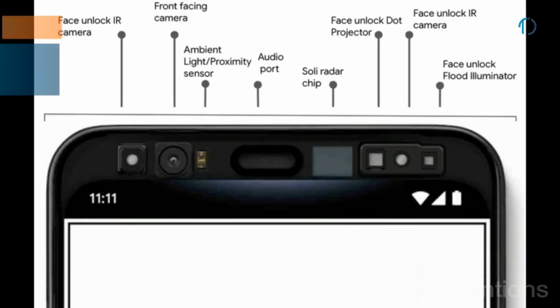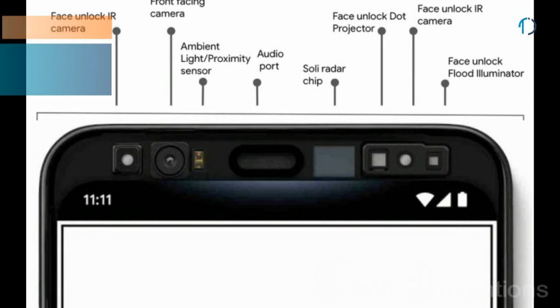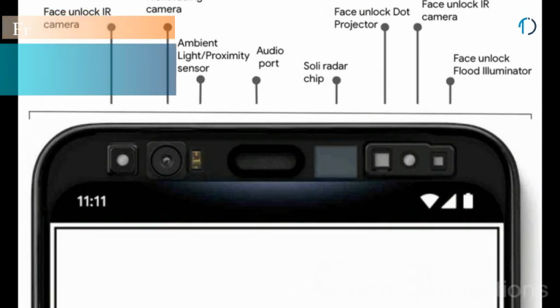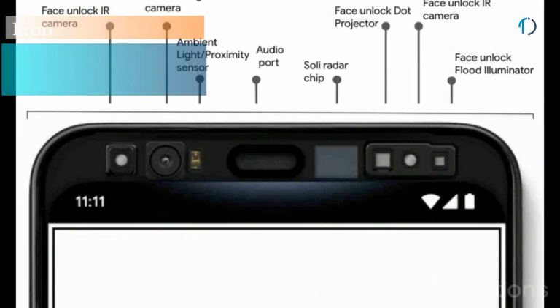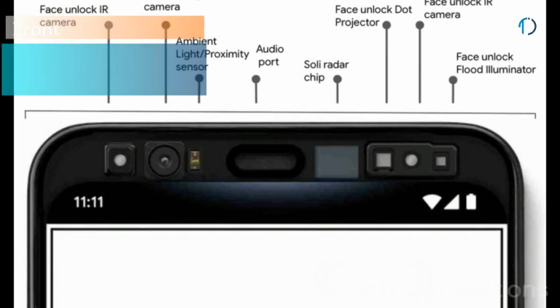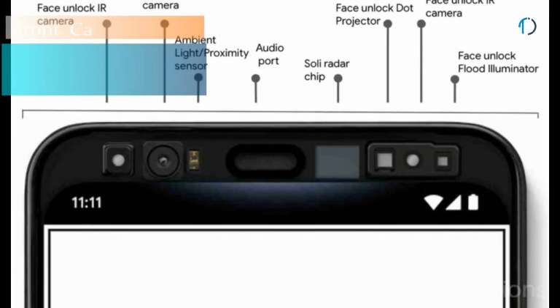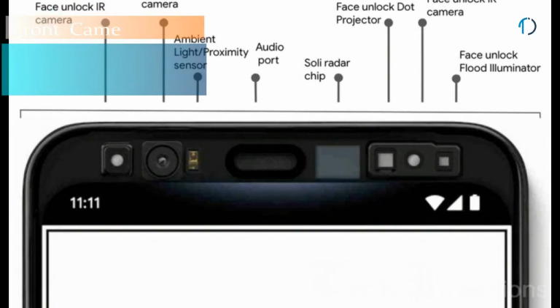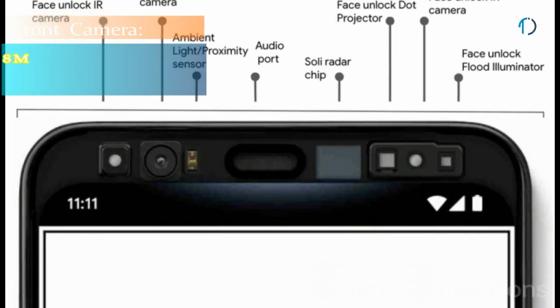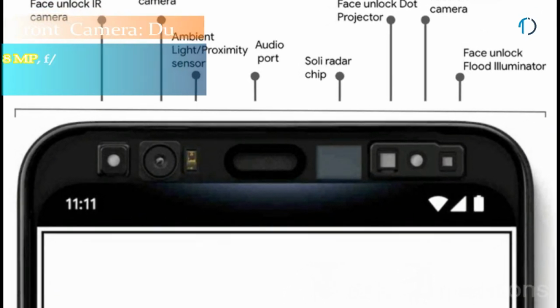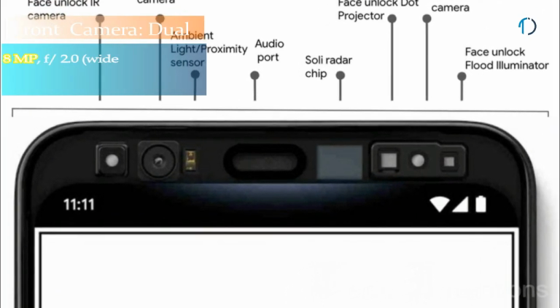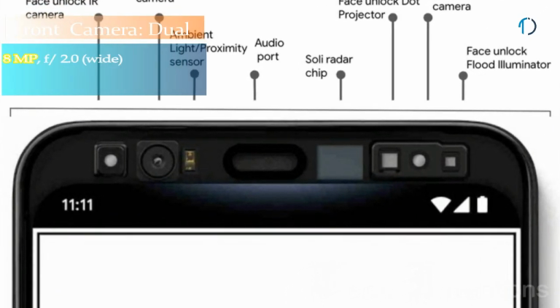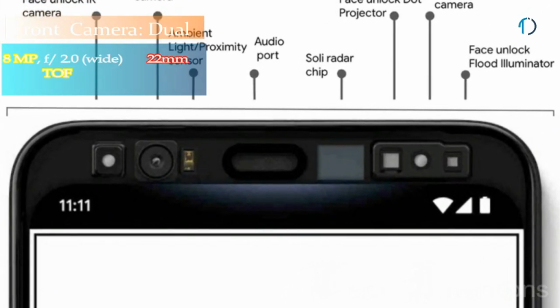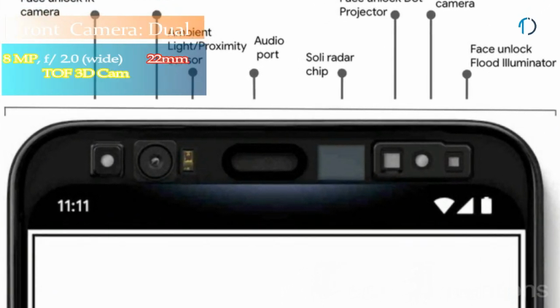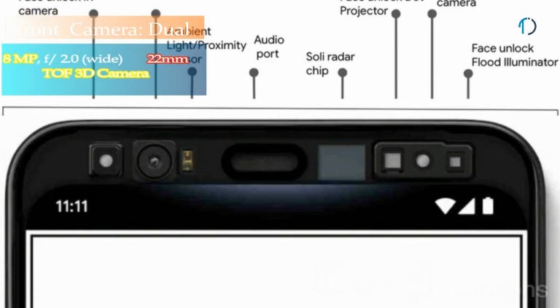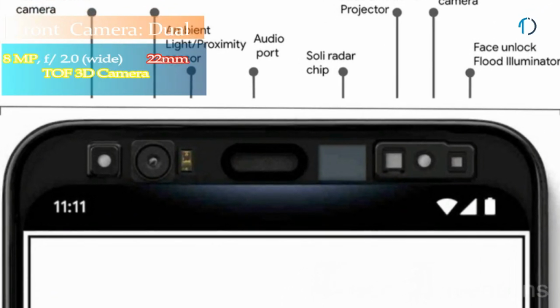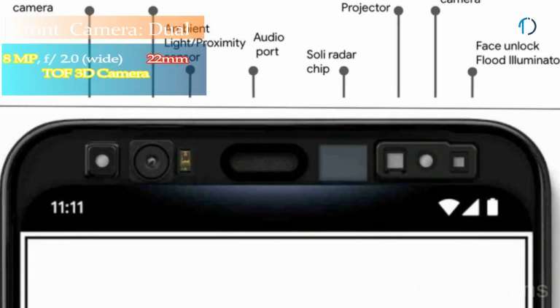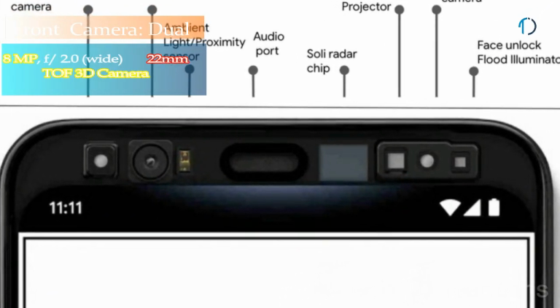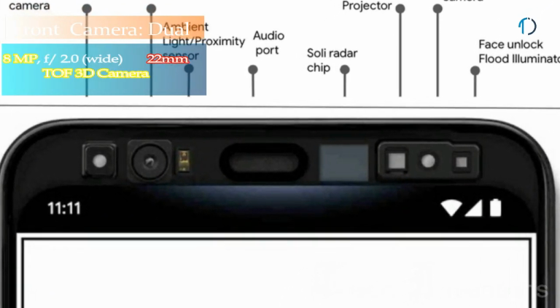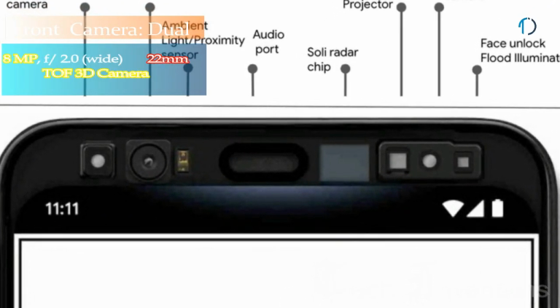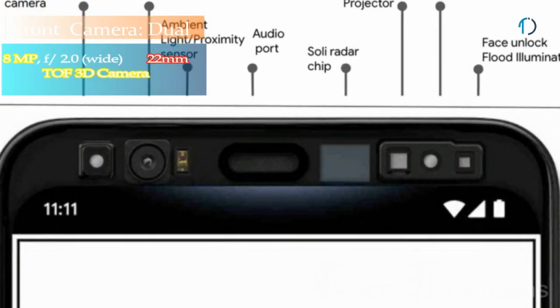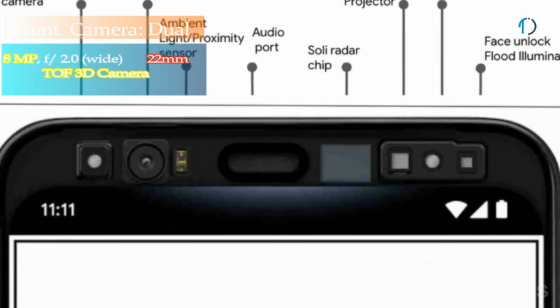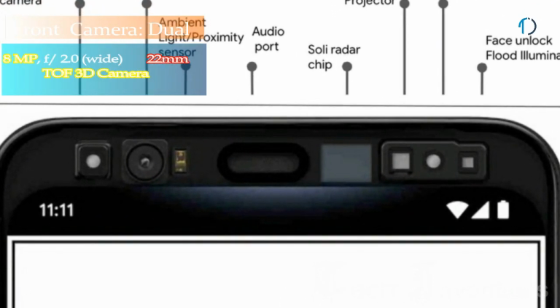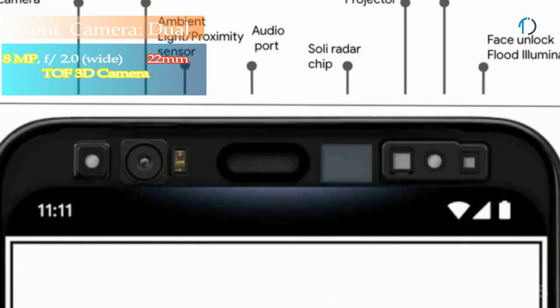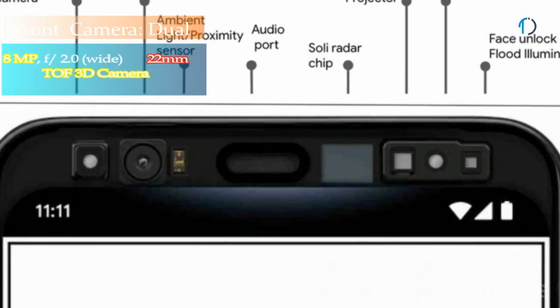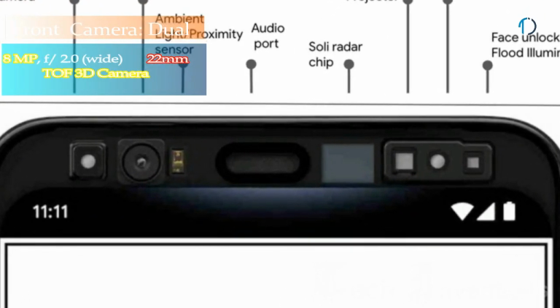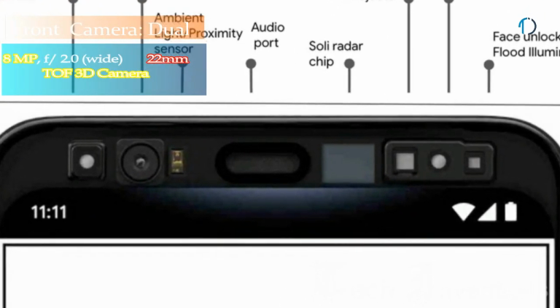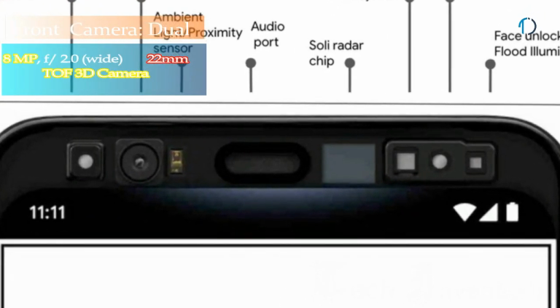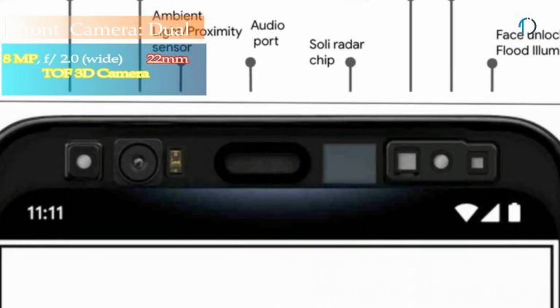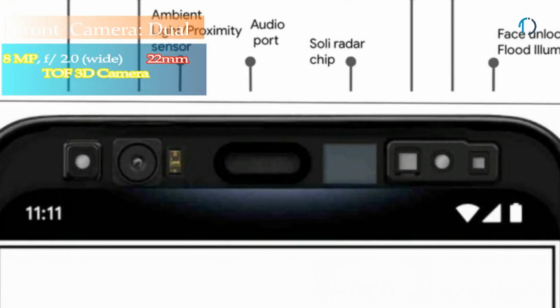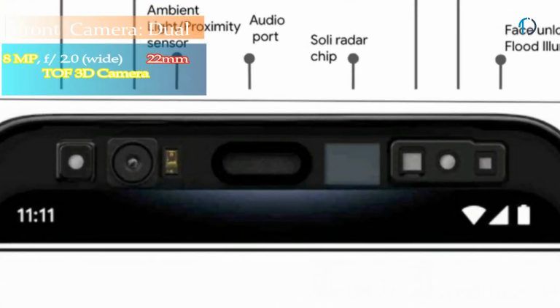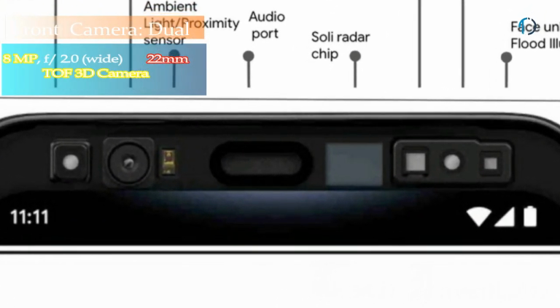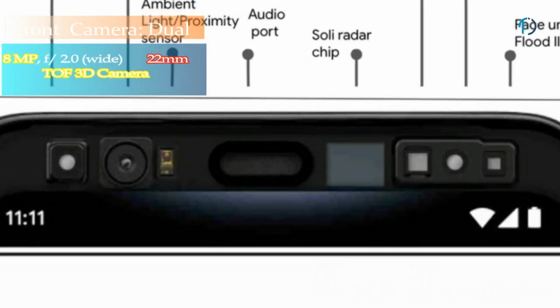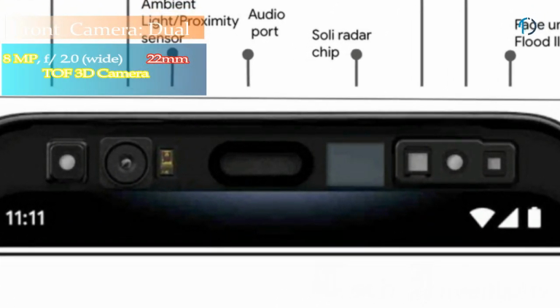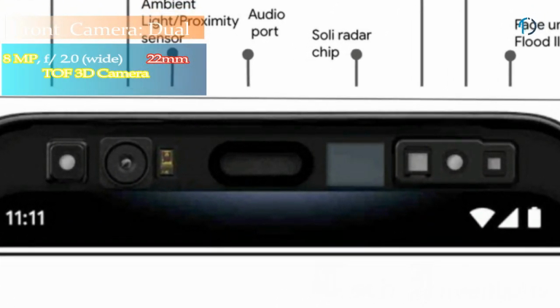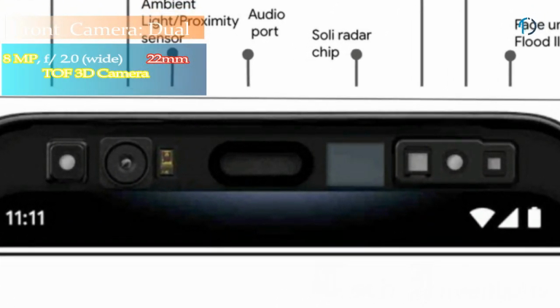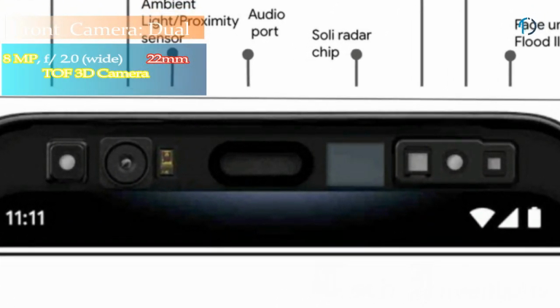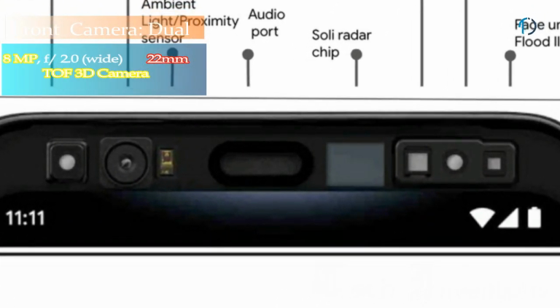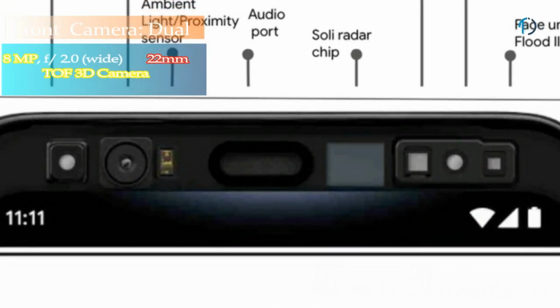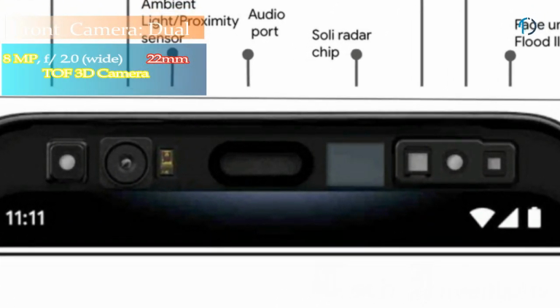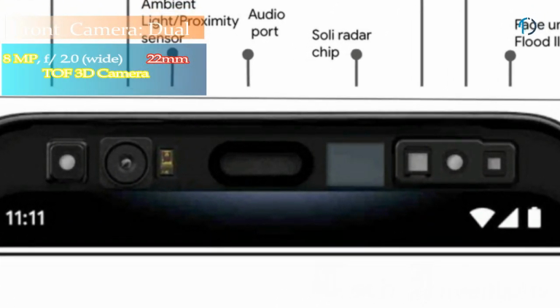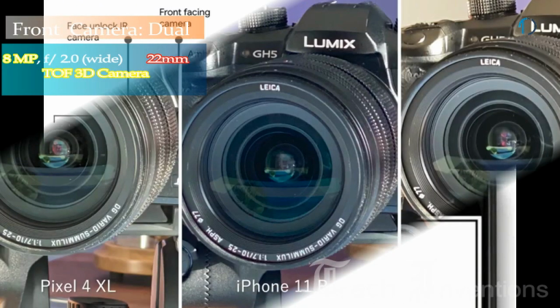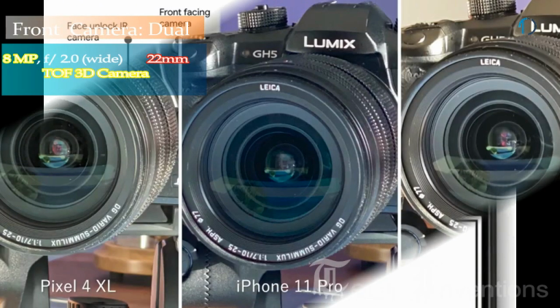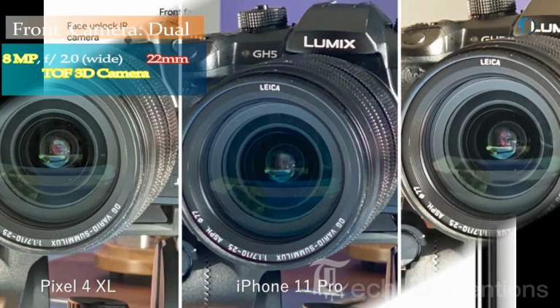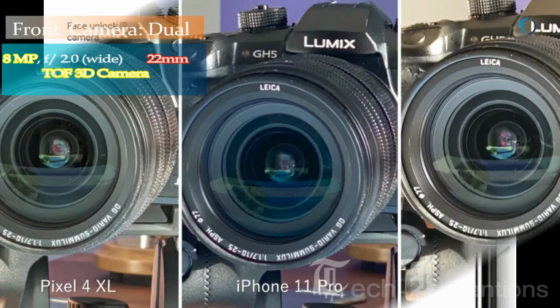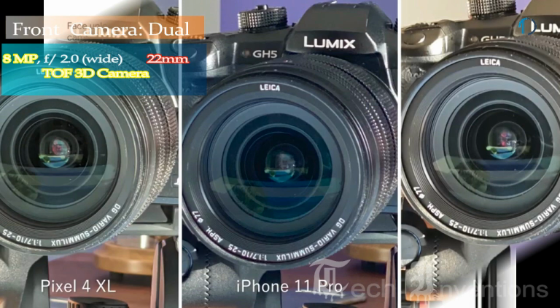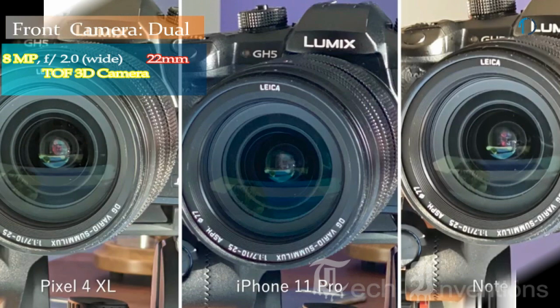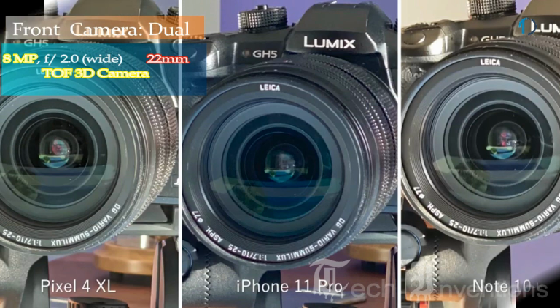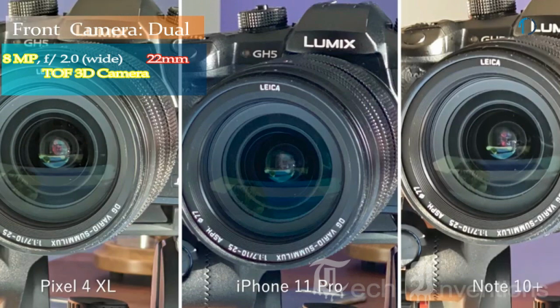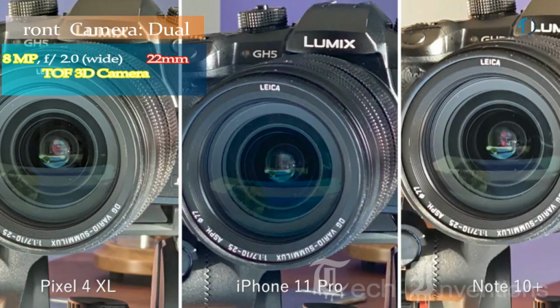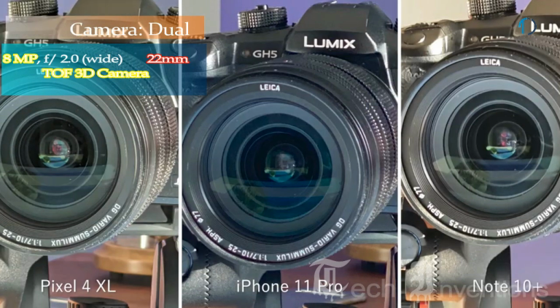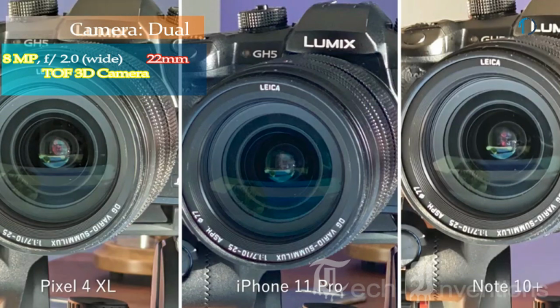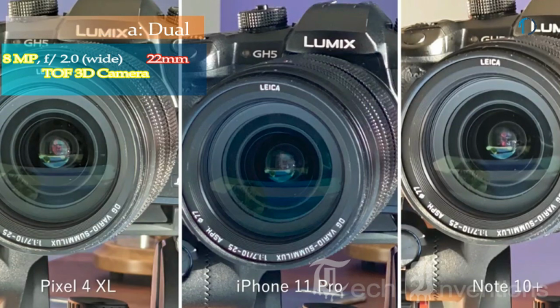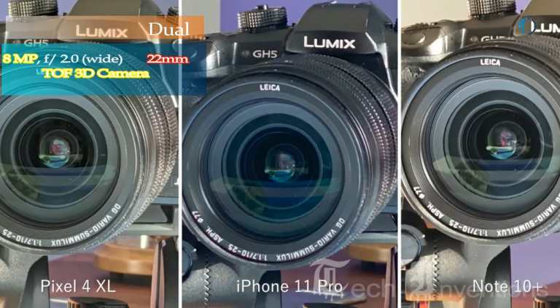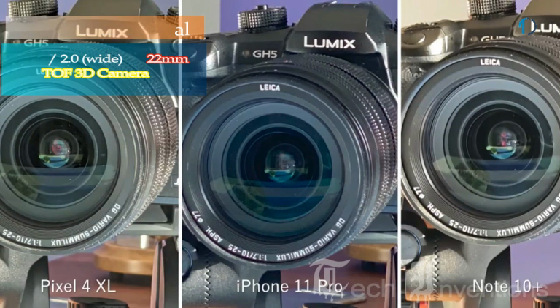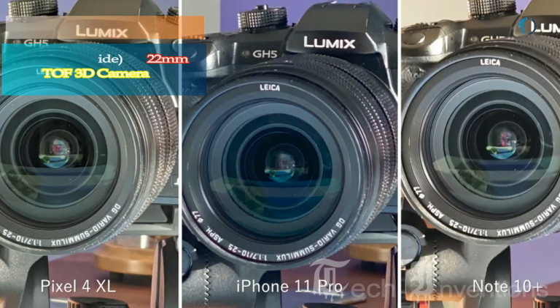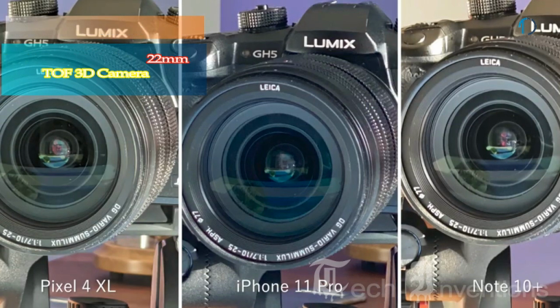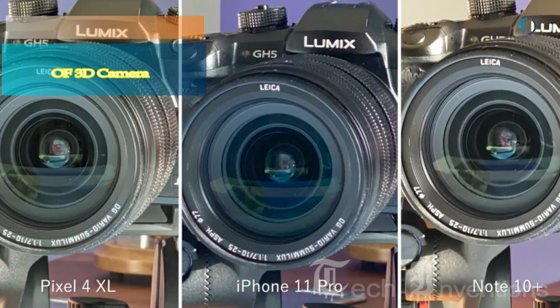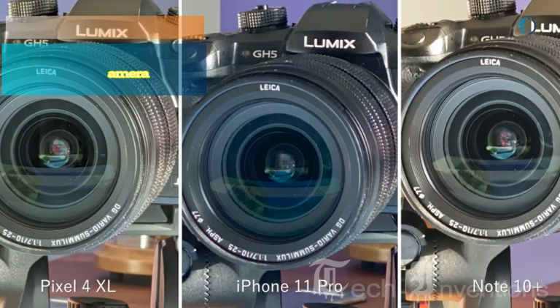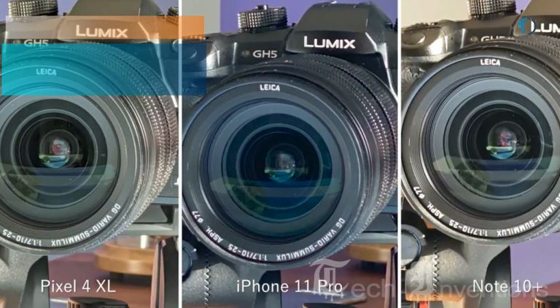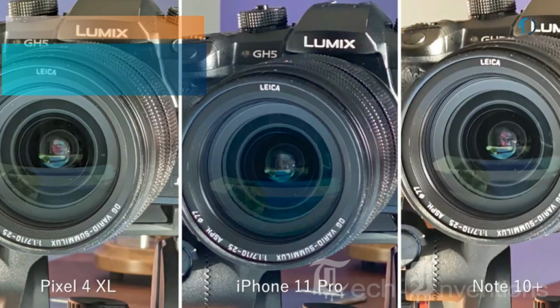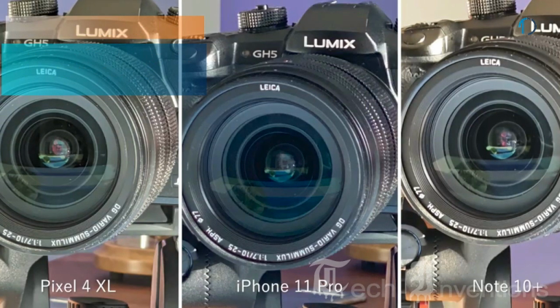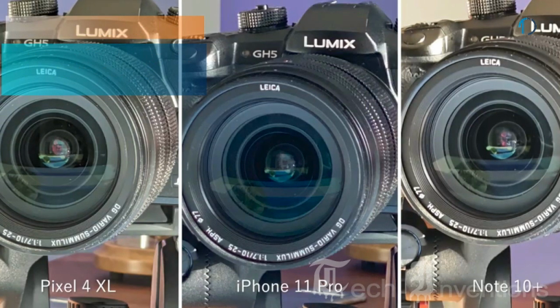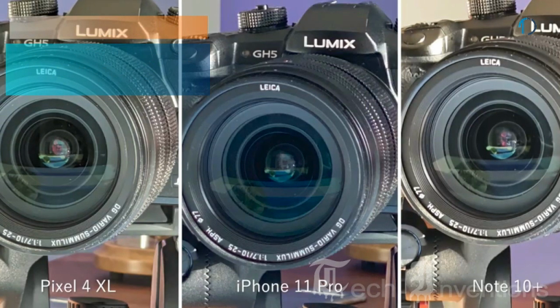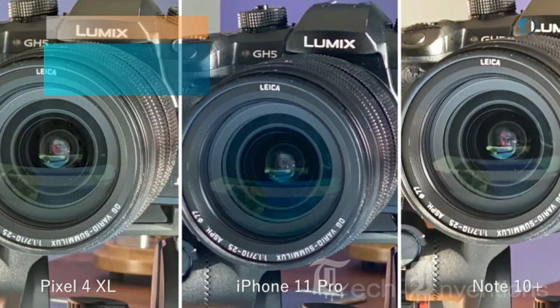On the front, this smartphone has a dual camera setup with a 22mm wide 8MP main shooter with f/2.0 aperture and a time-of-flight 3D camera.